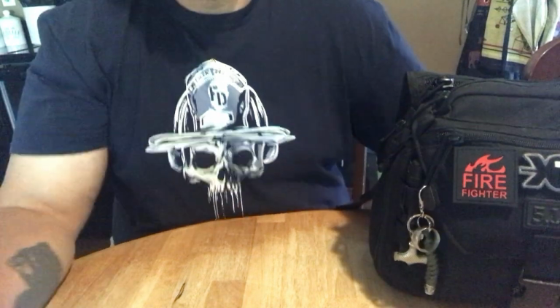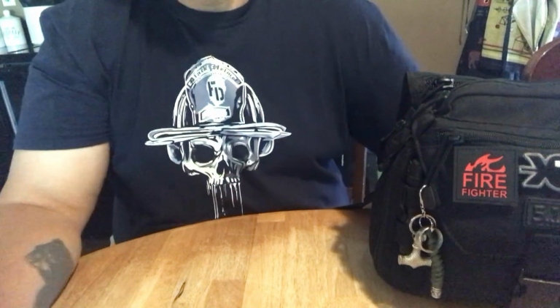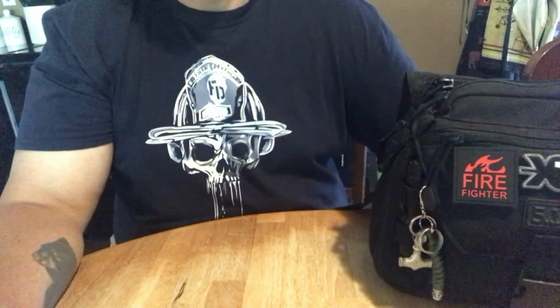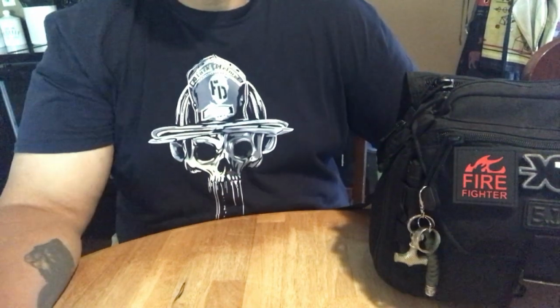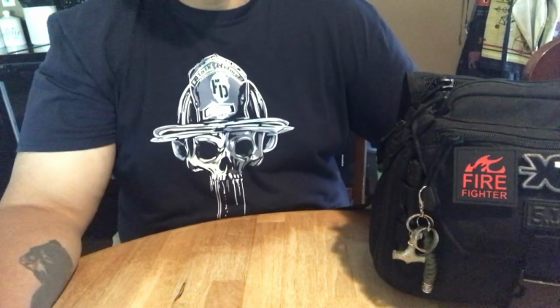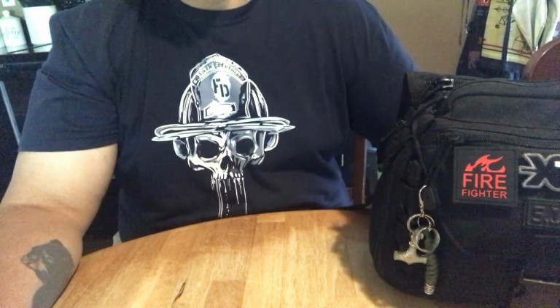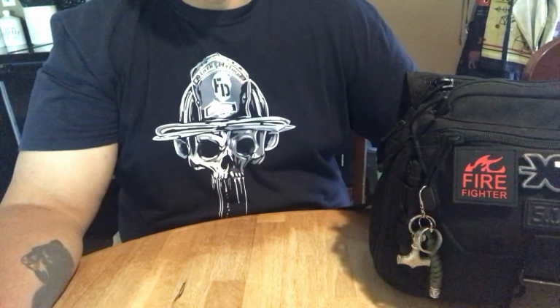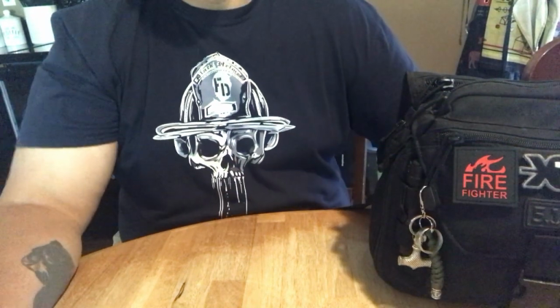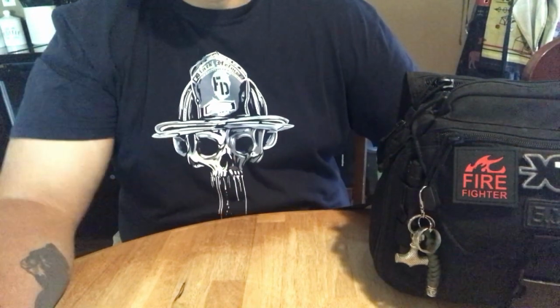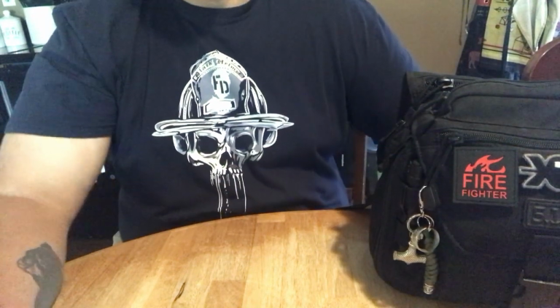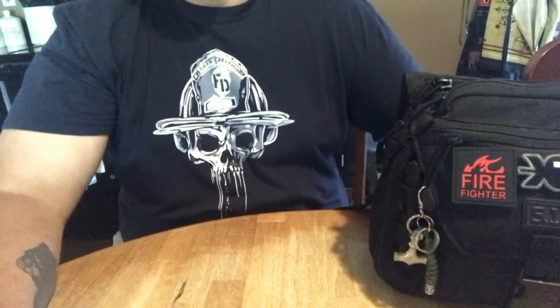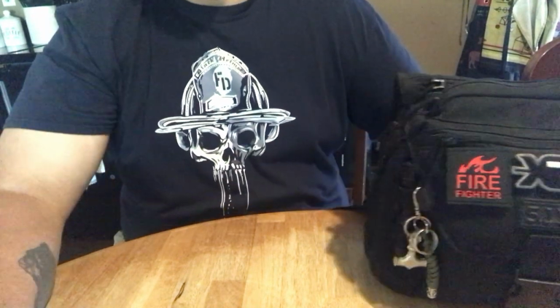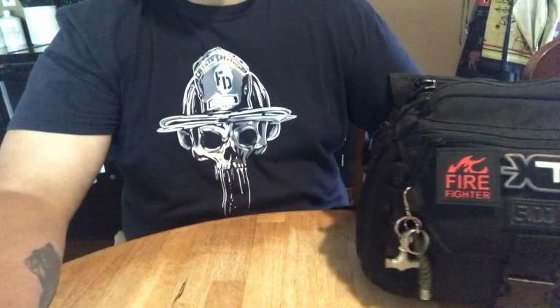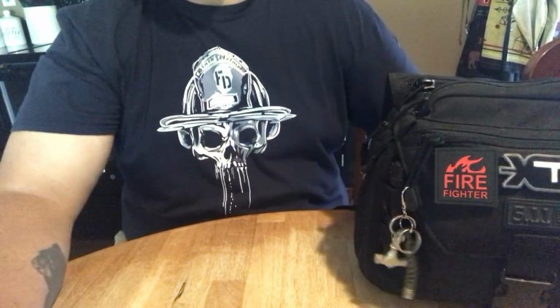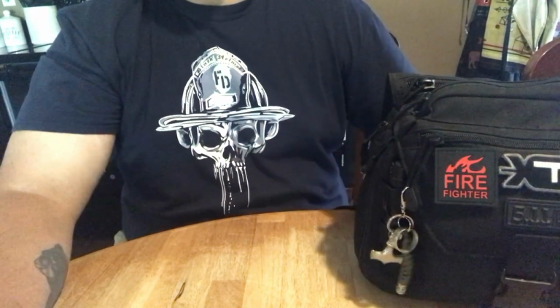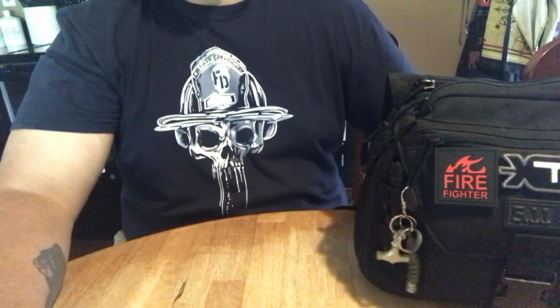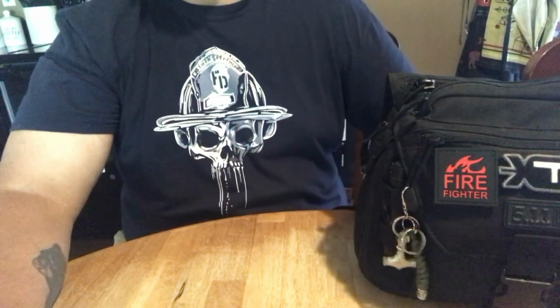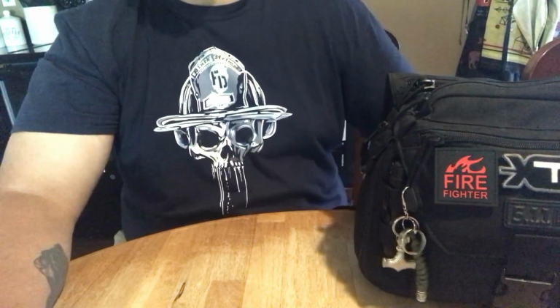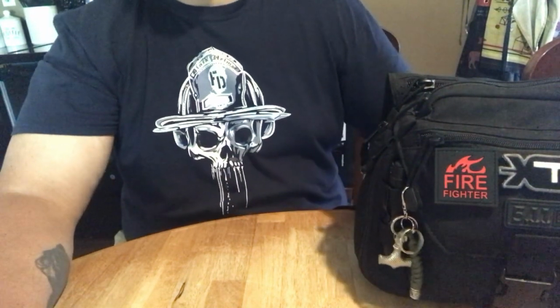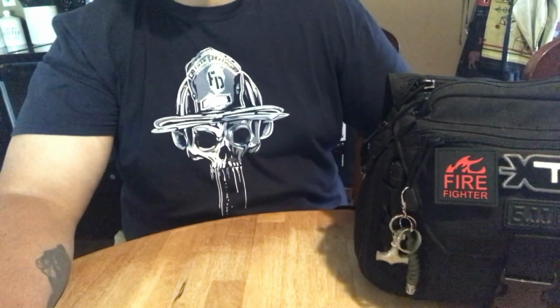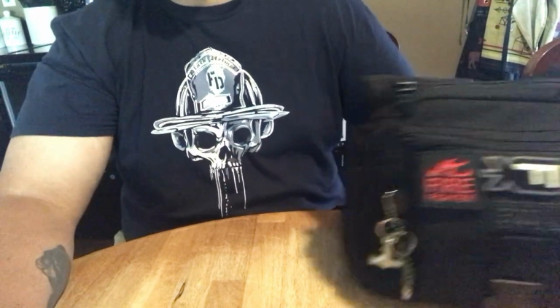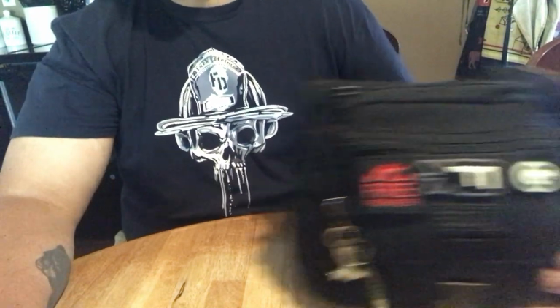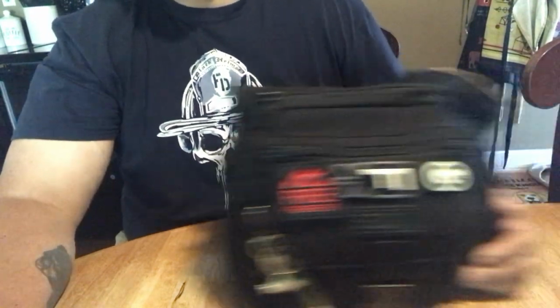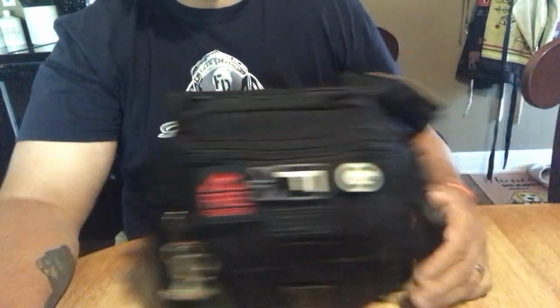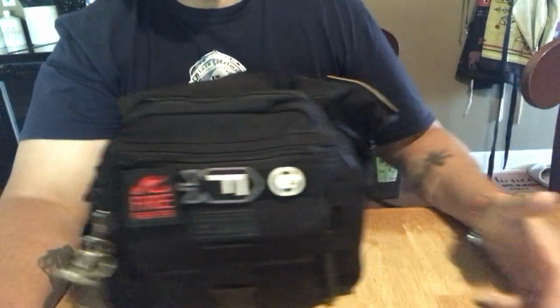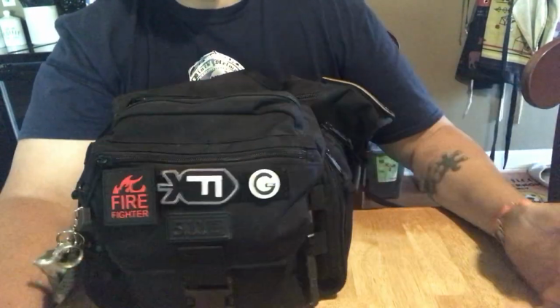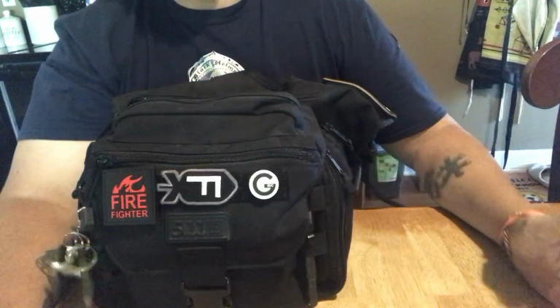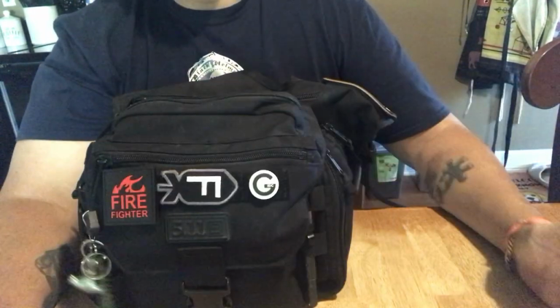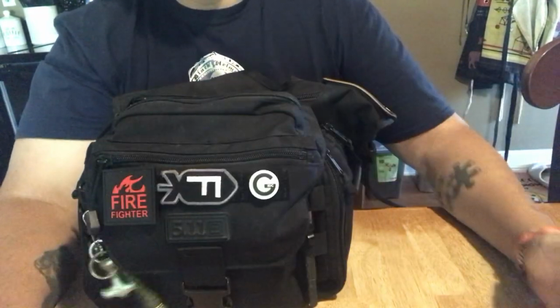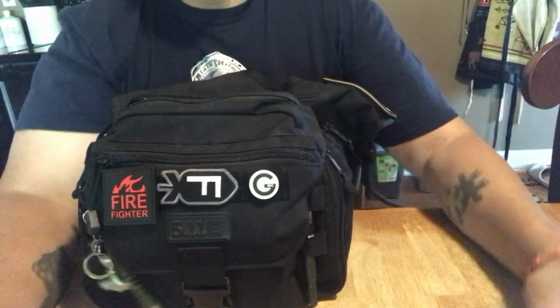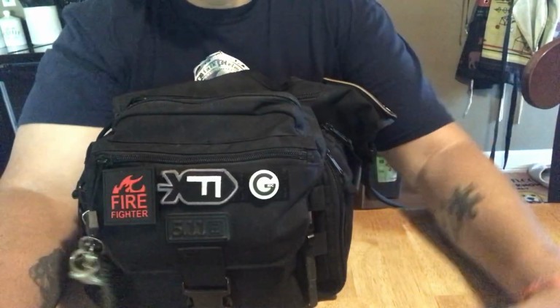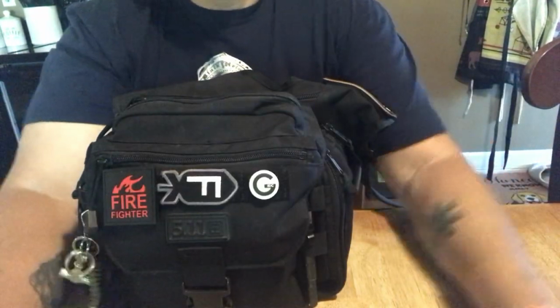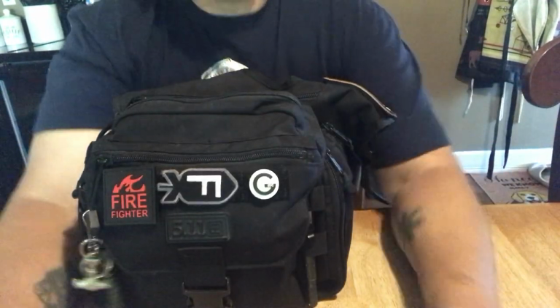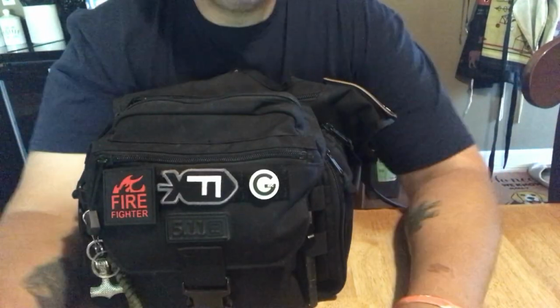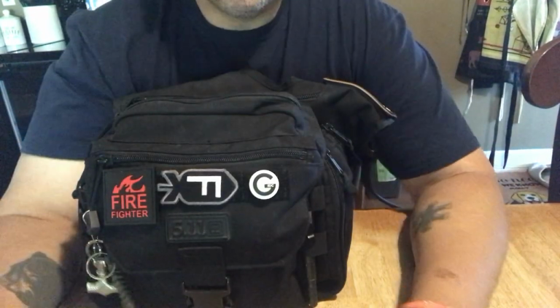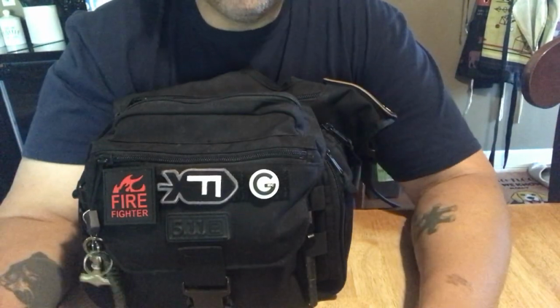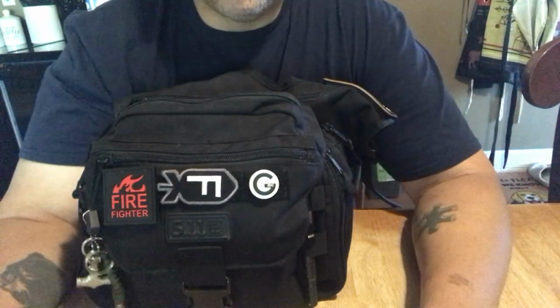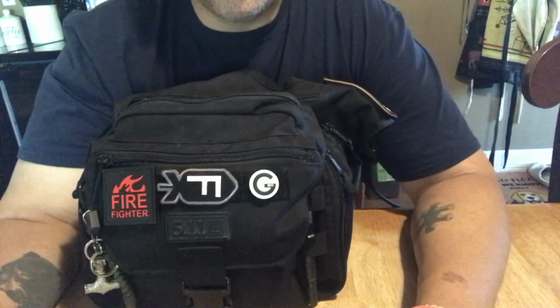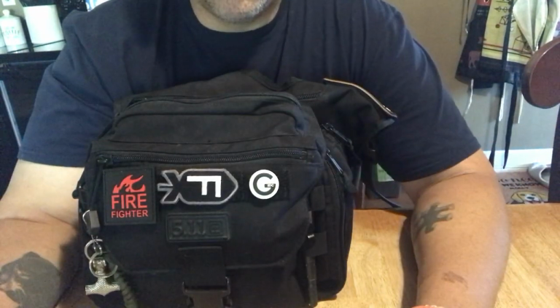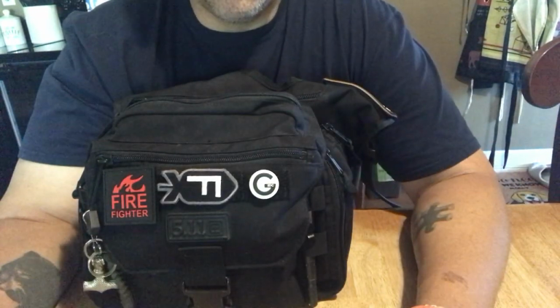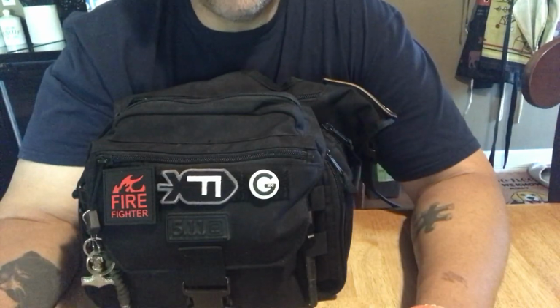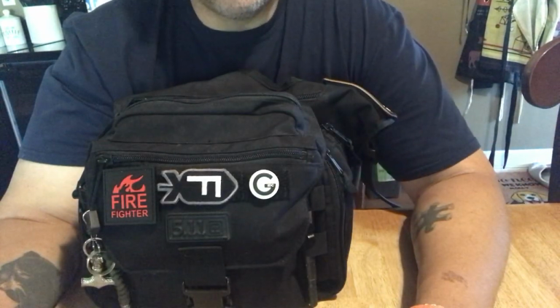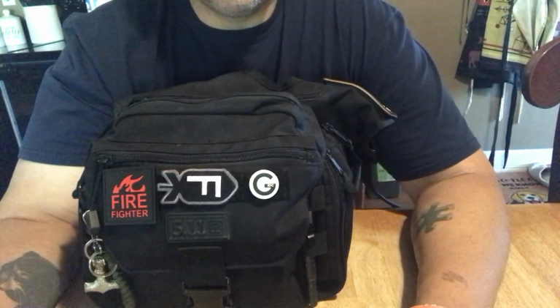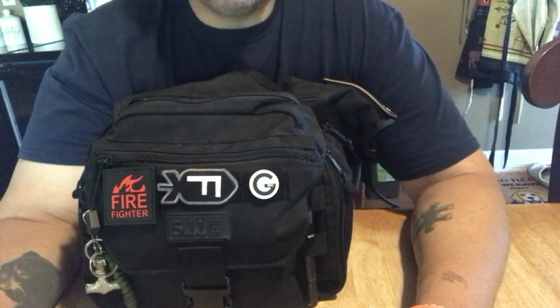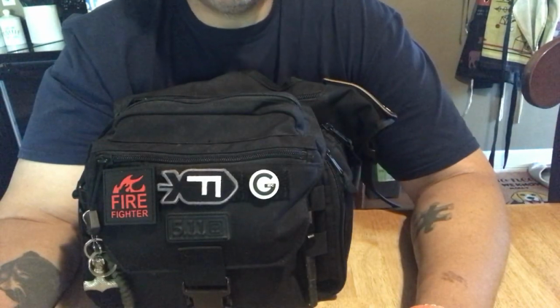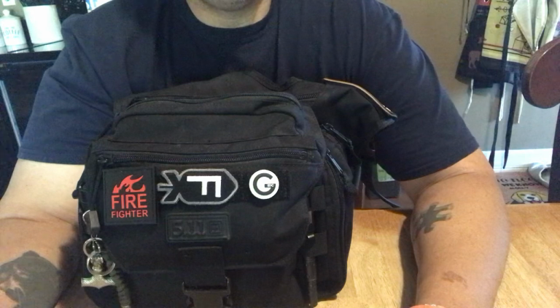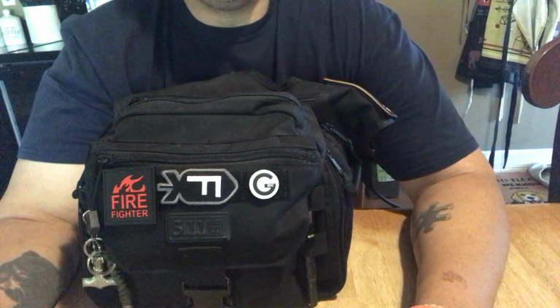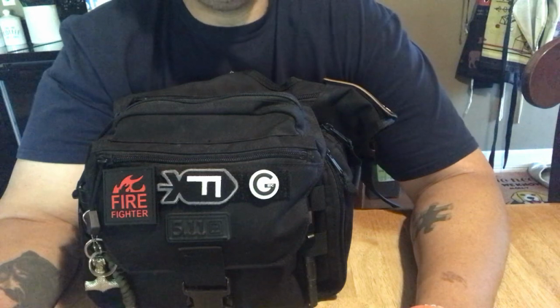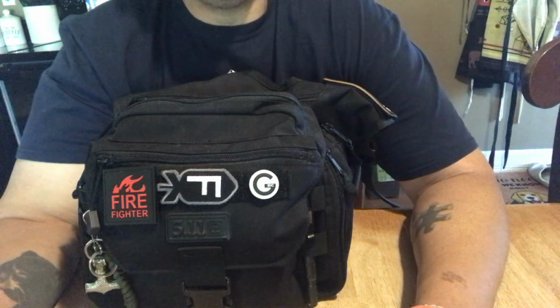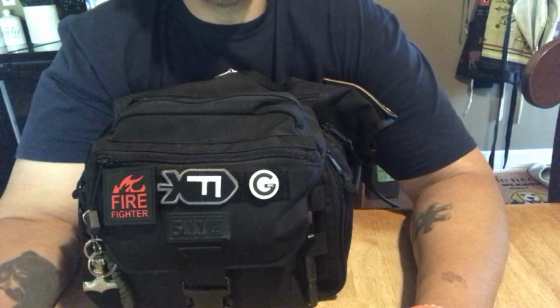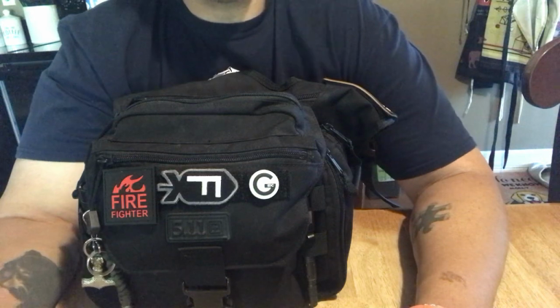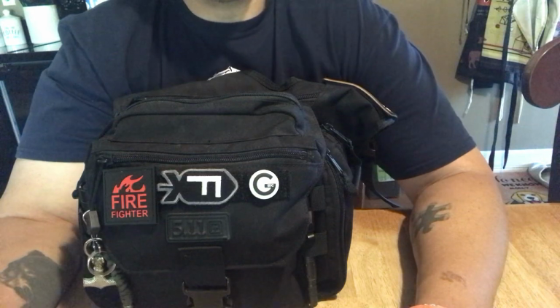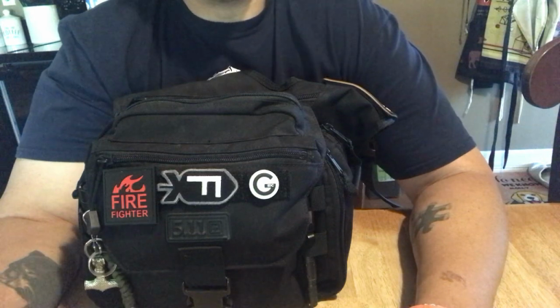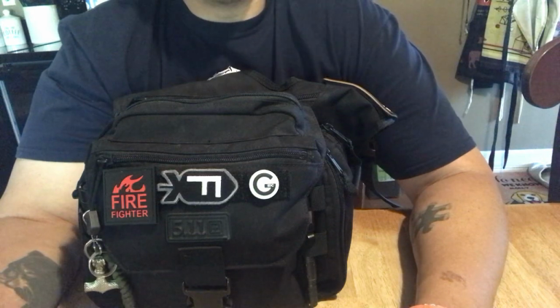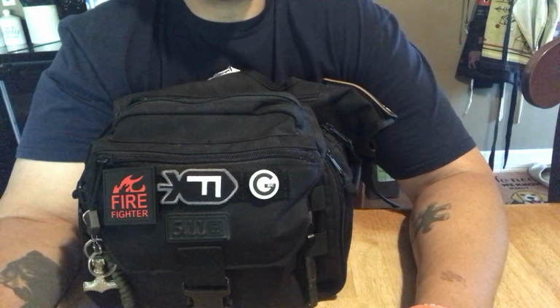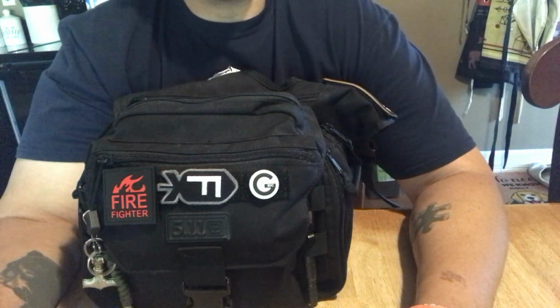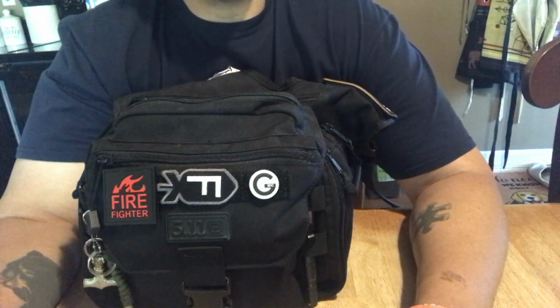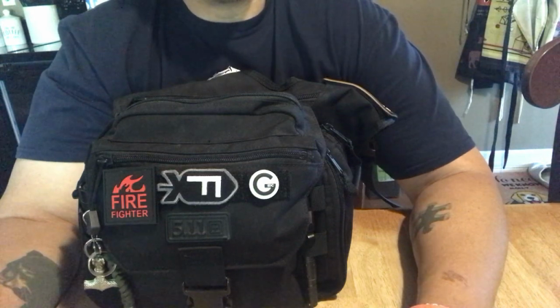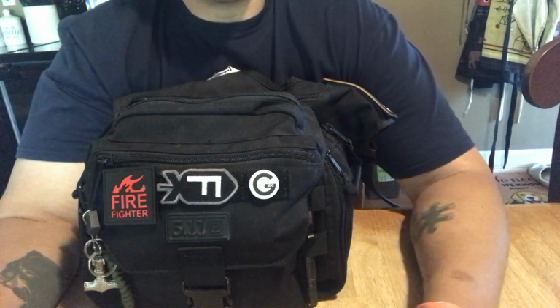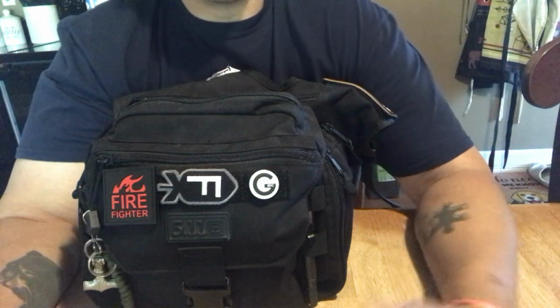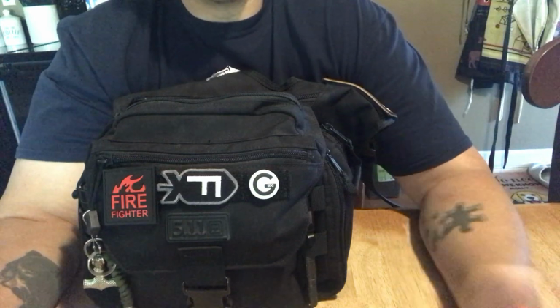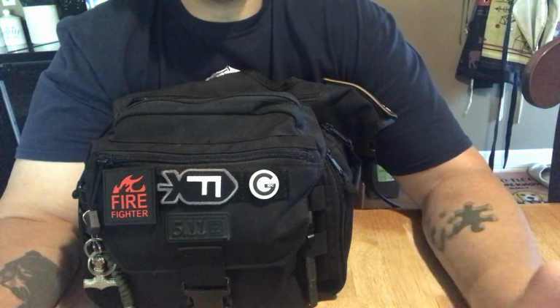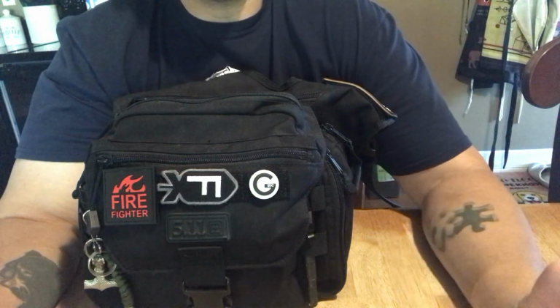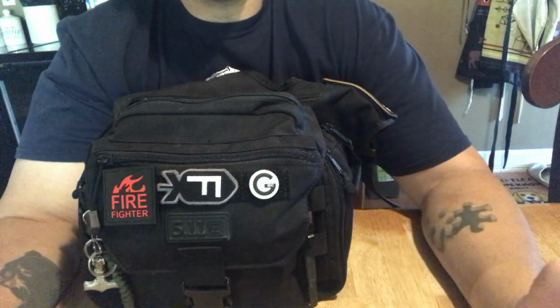What's up everybody? This is Rich from True Budget EDC. I'm prepping. Use your gear, lose your gear — because if you're not using it, you might as well lose it.